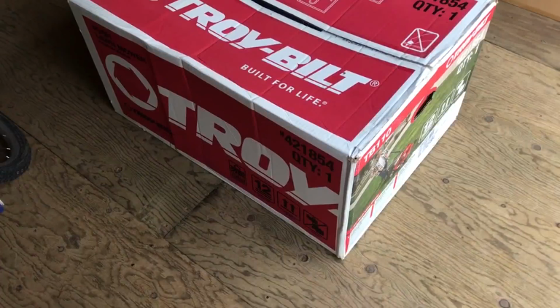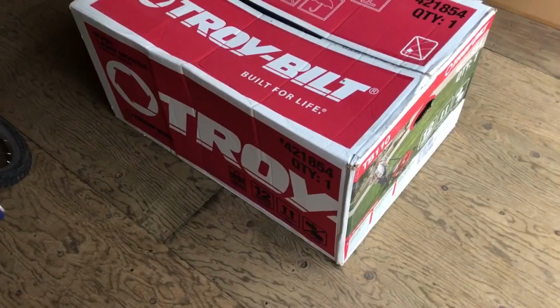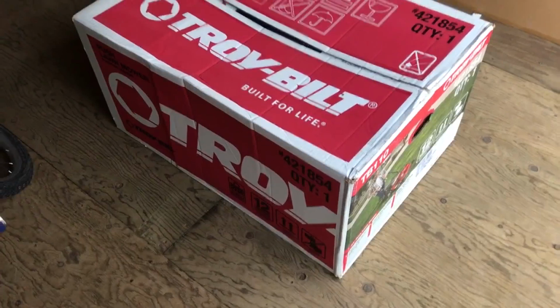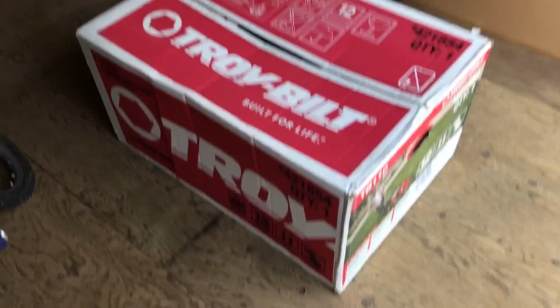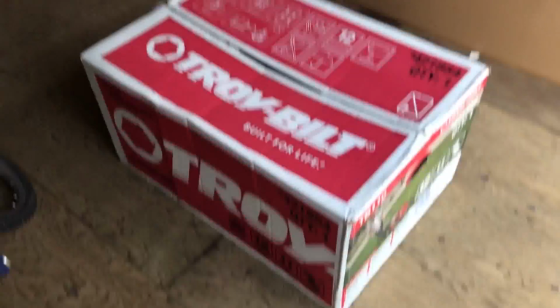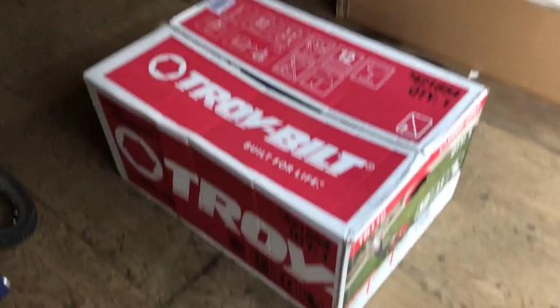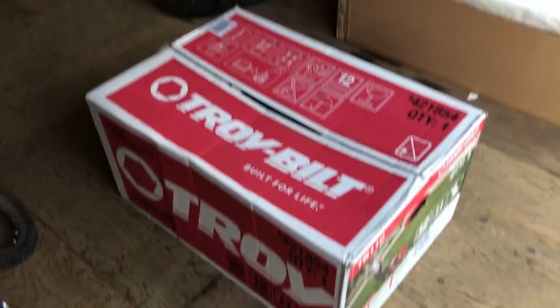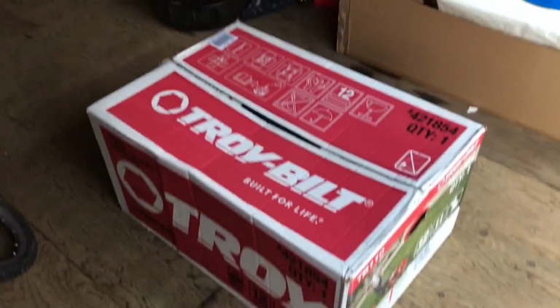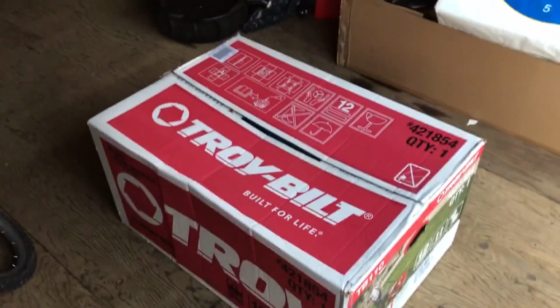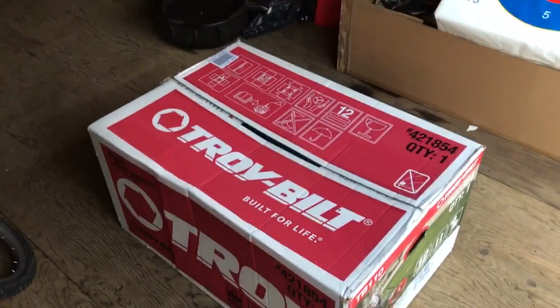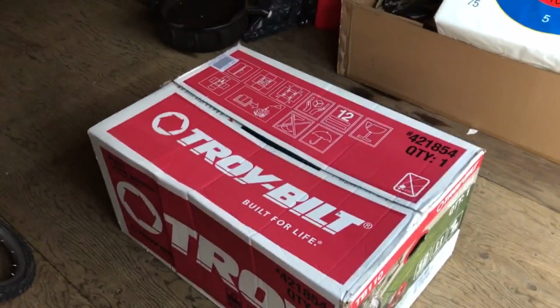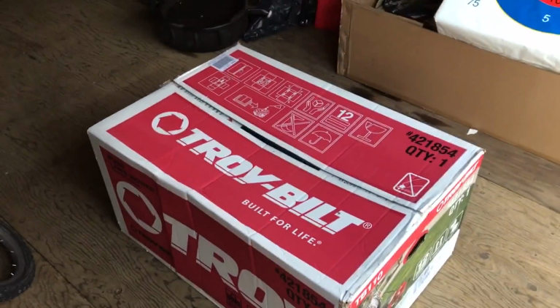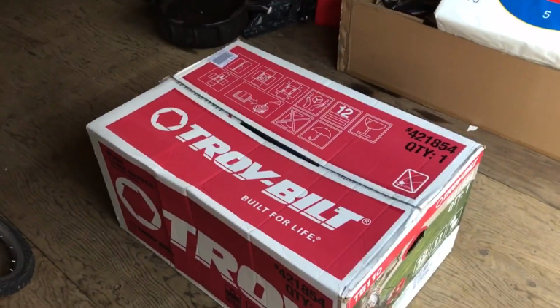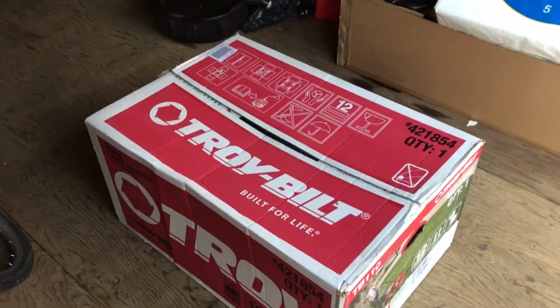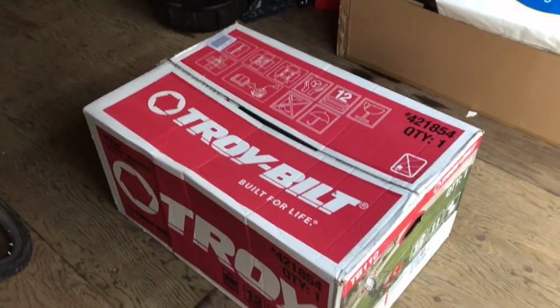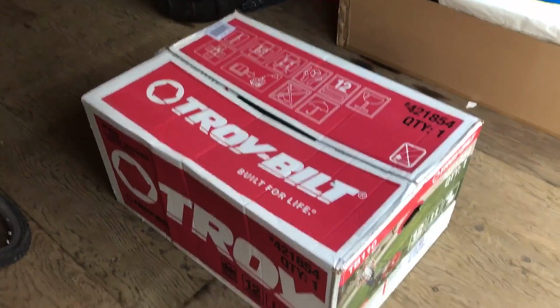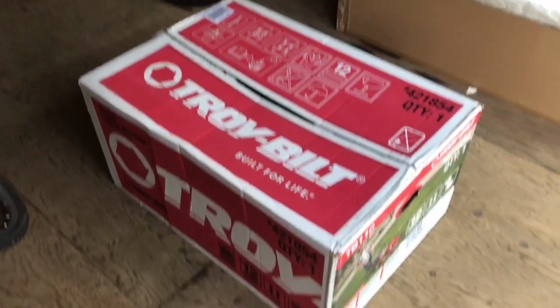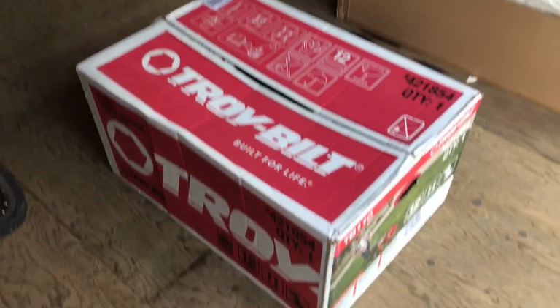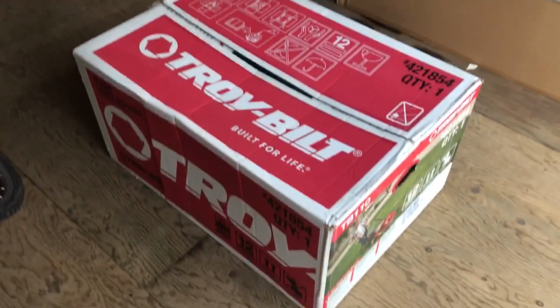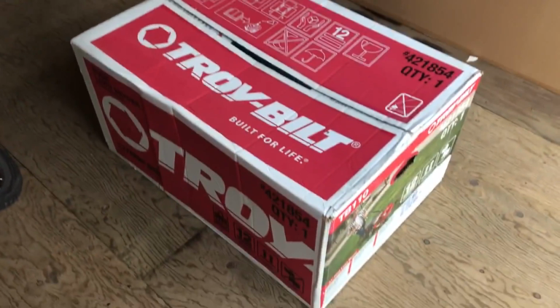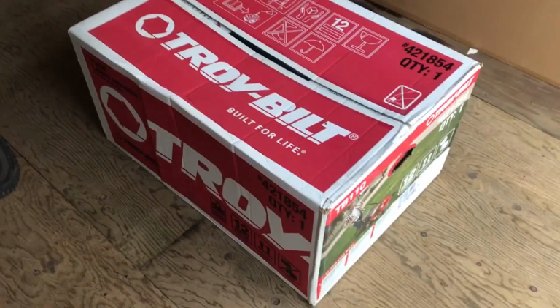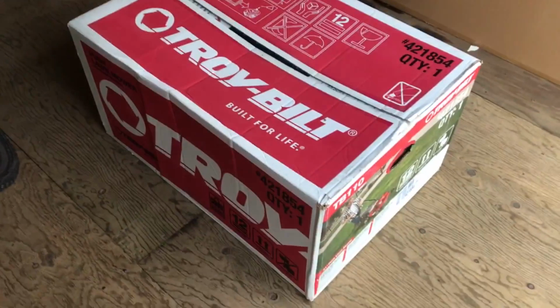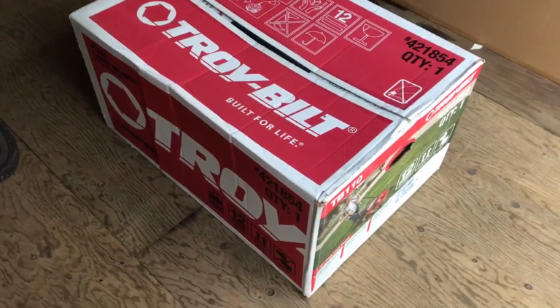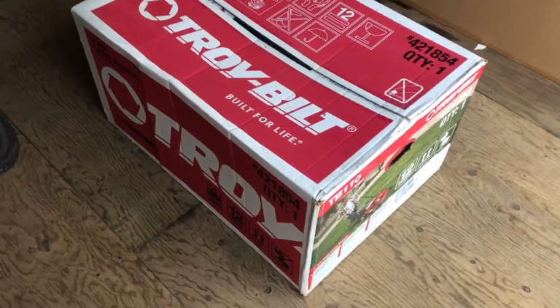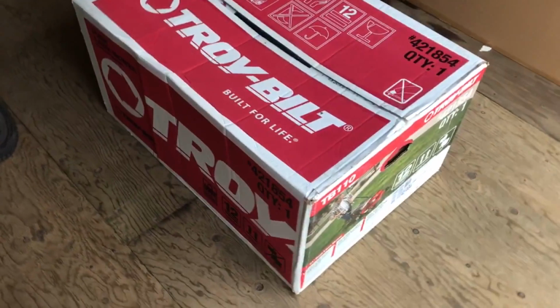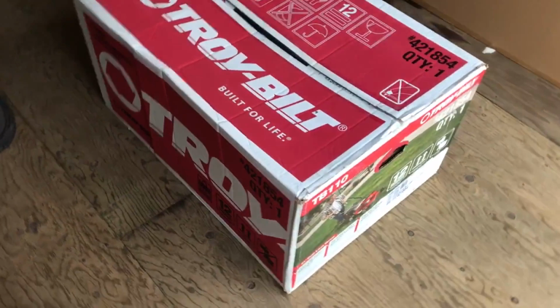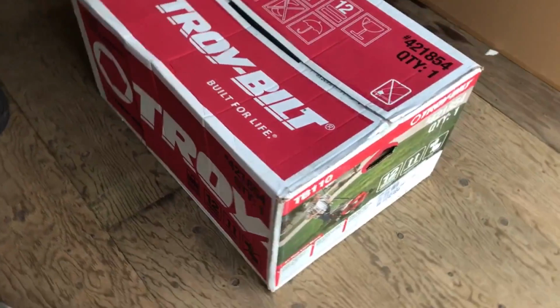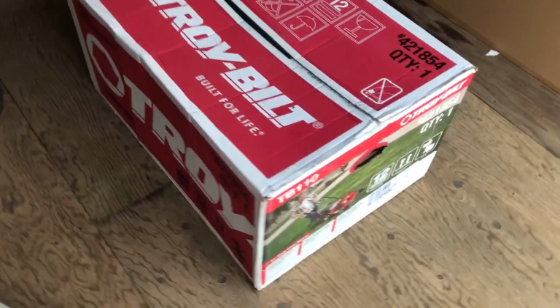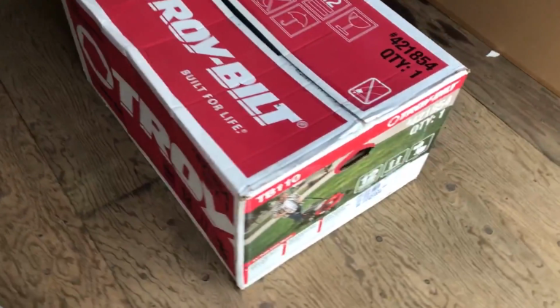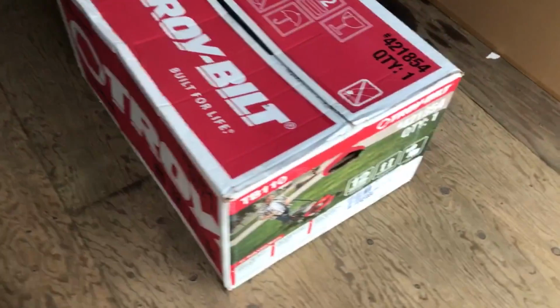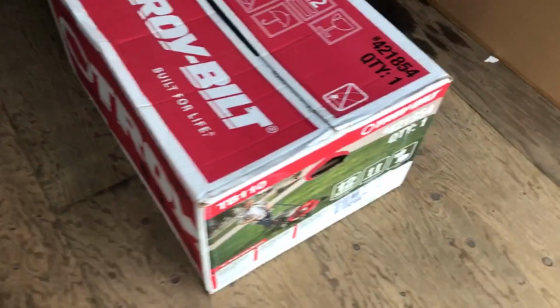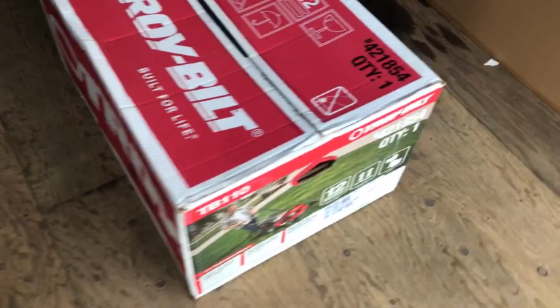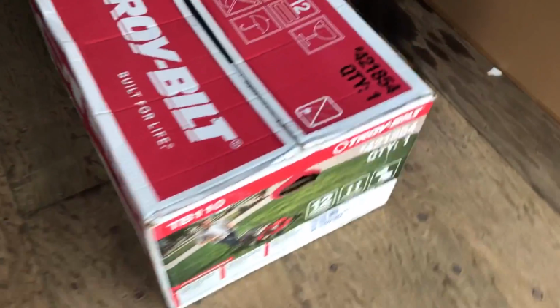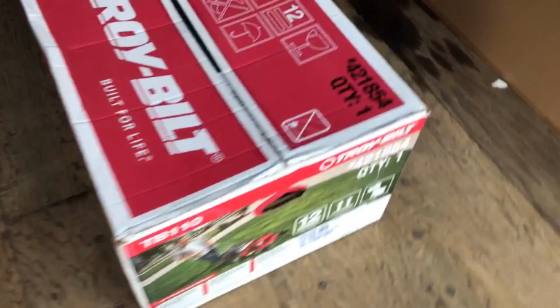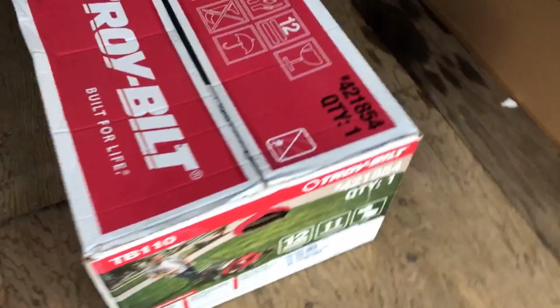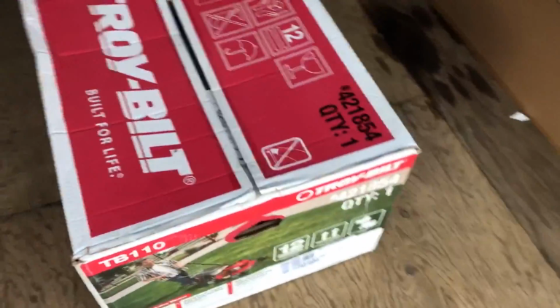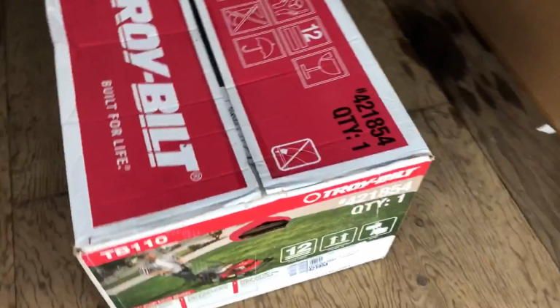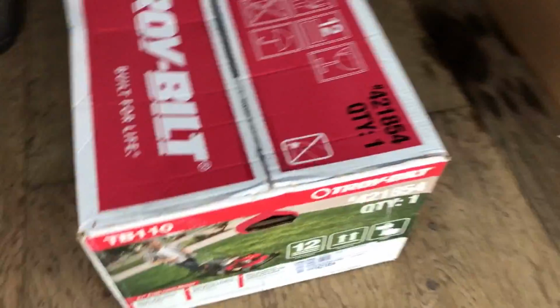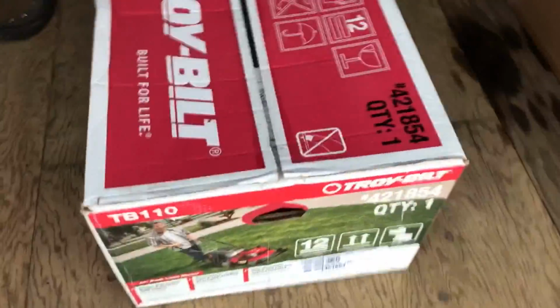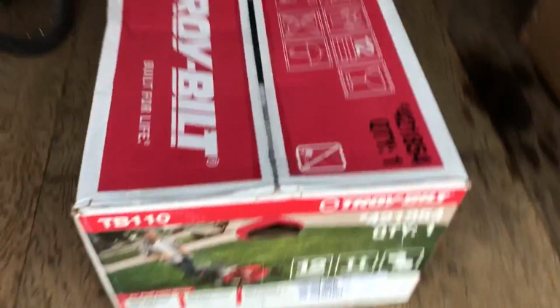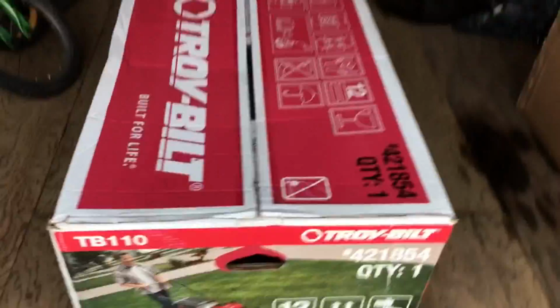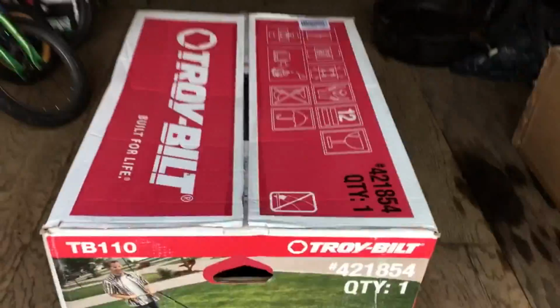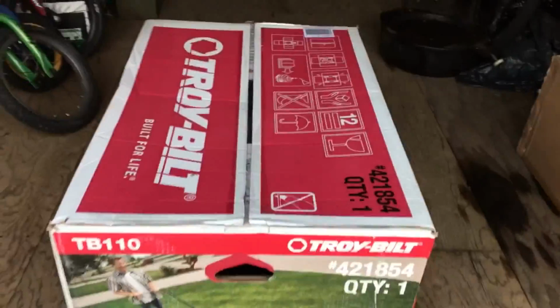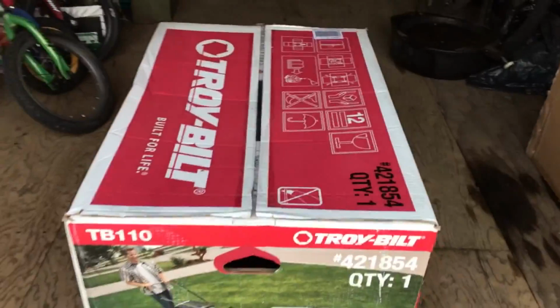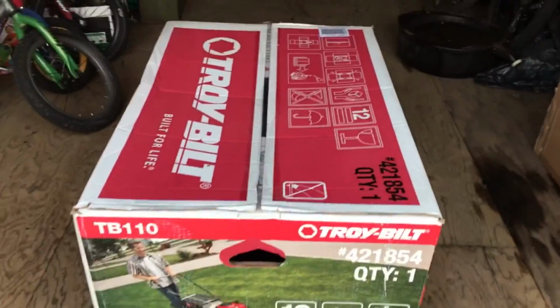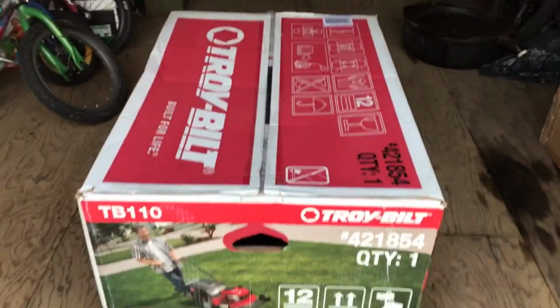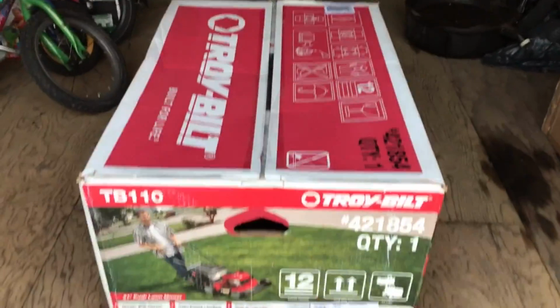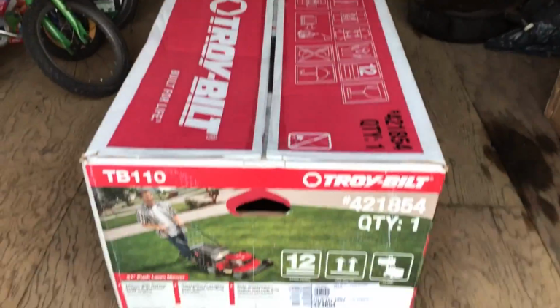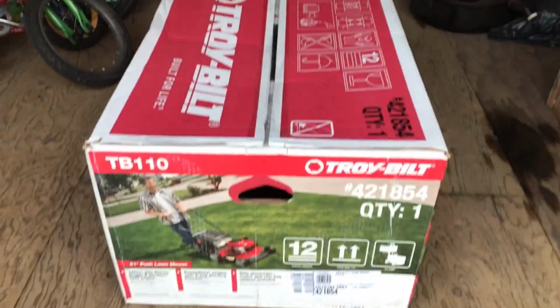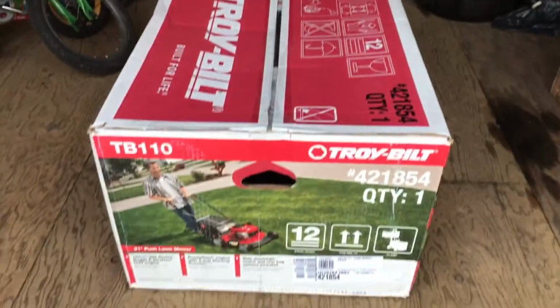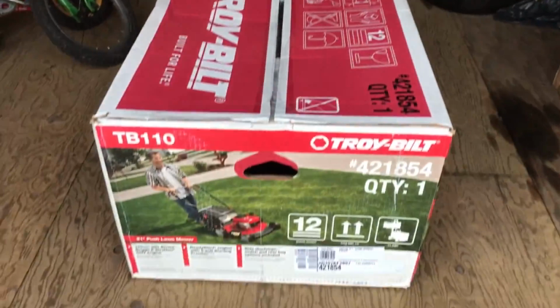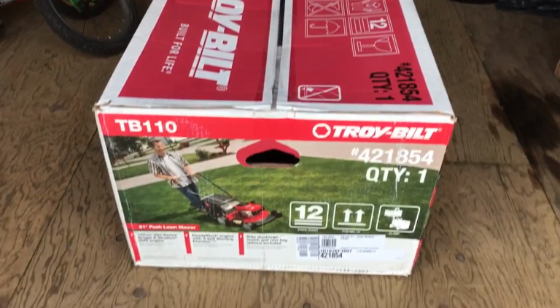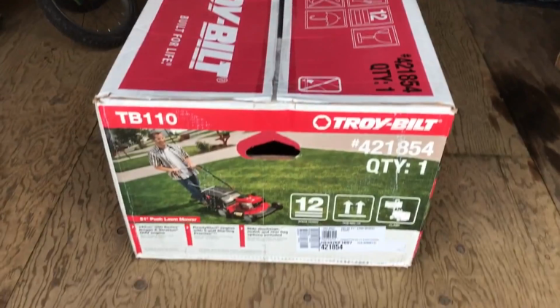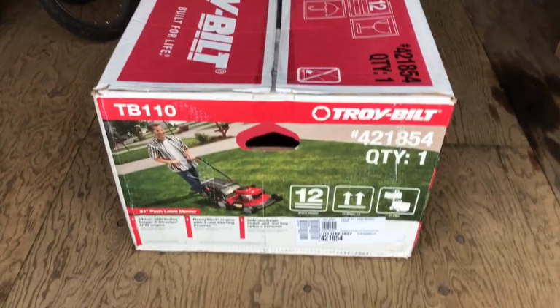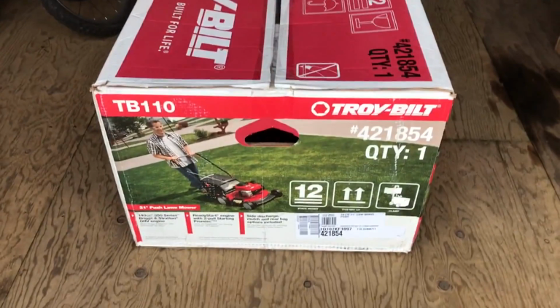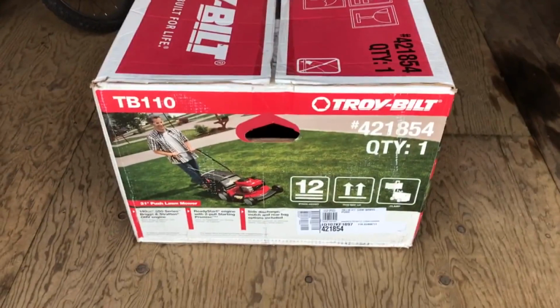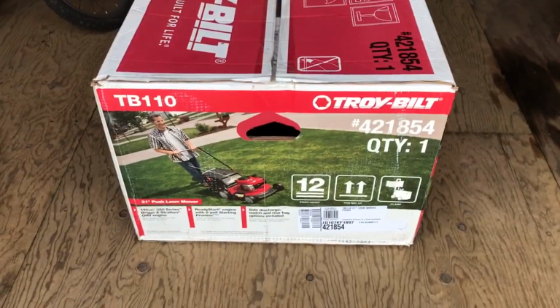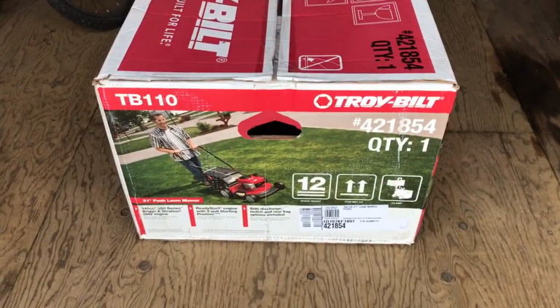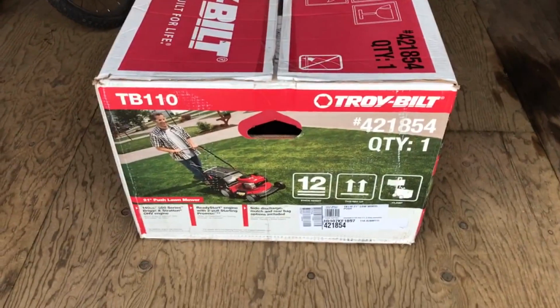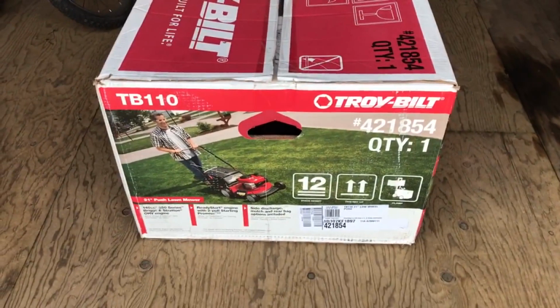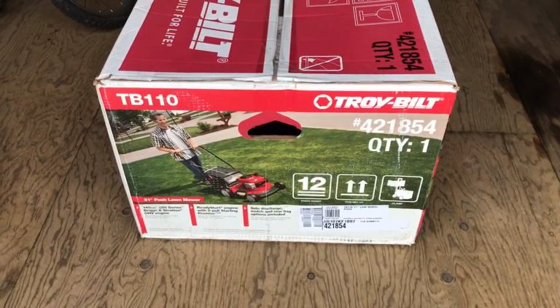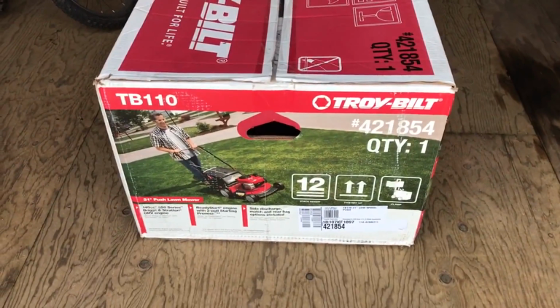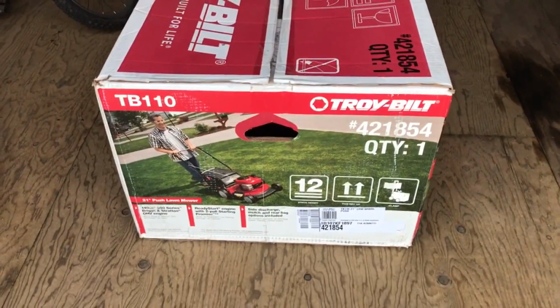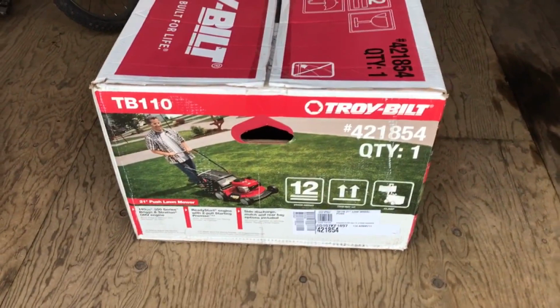The first brand new lawnmower I've ever purchased. I hope it'll be a good one.